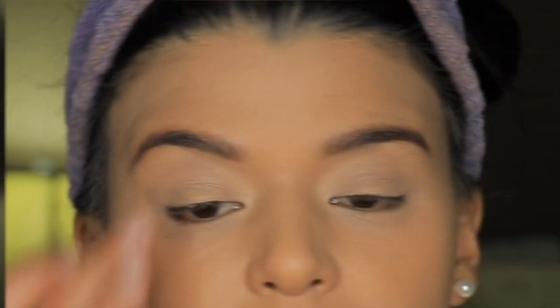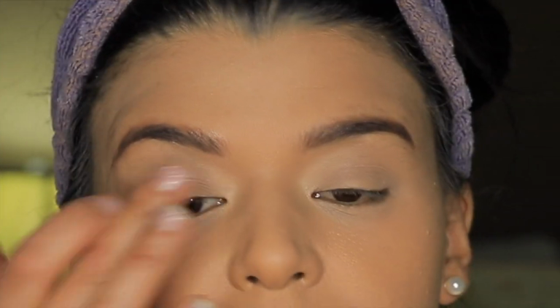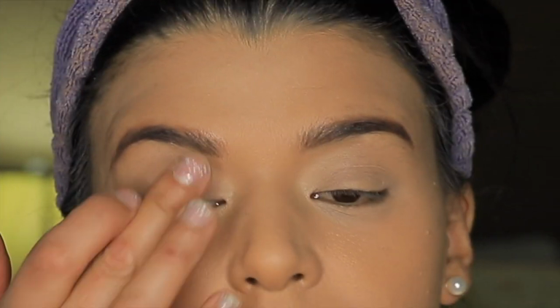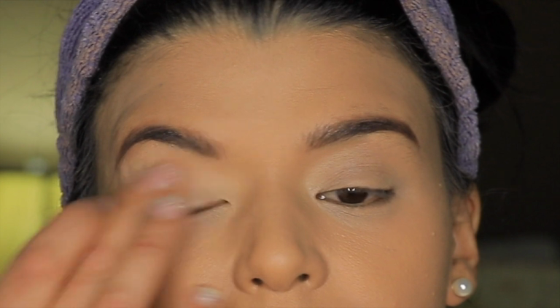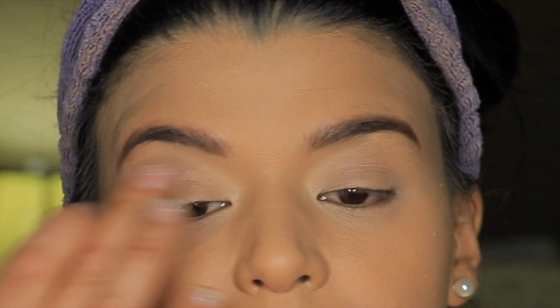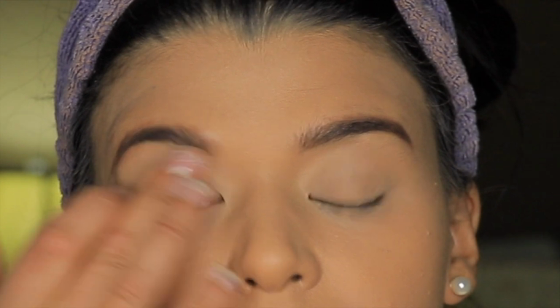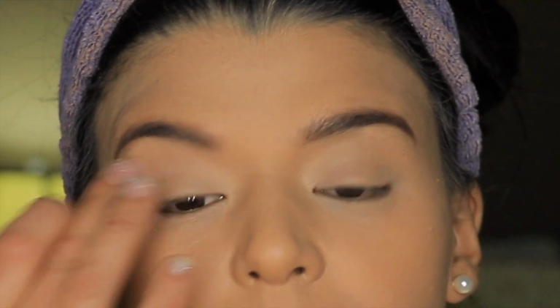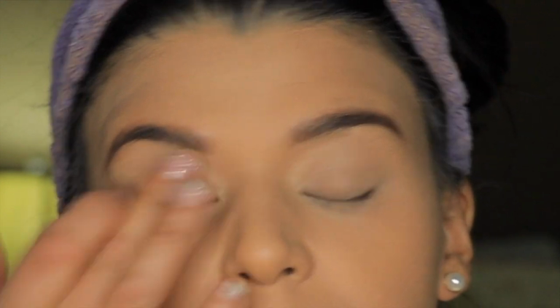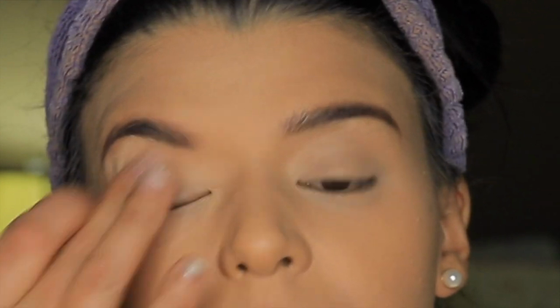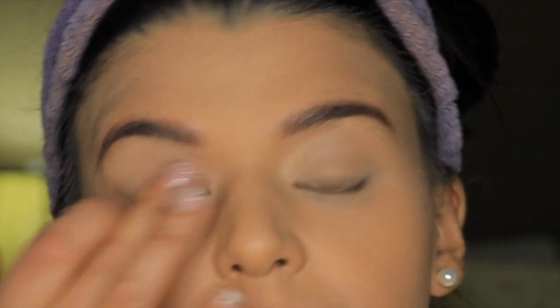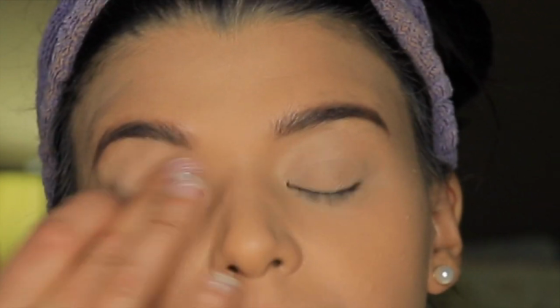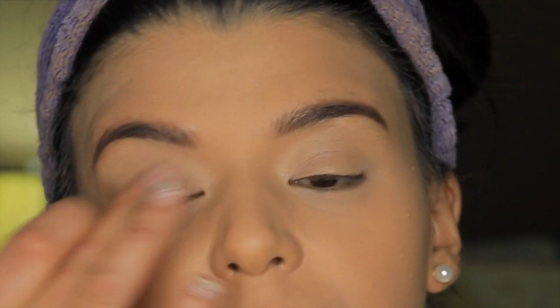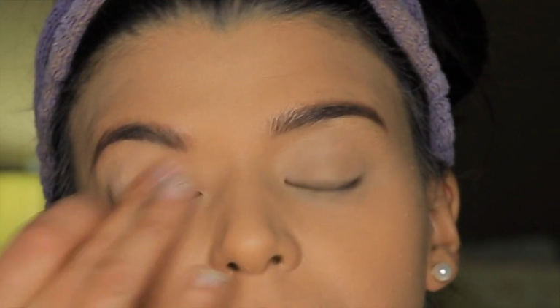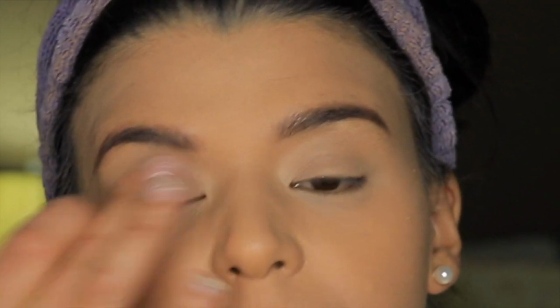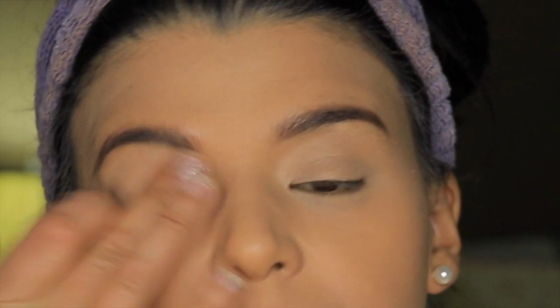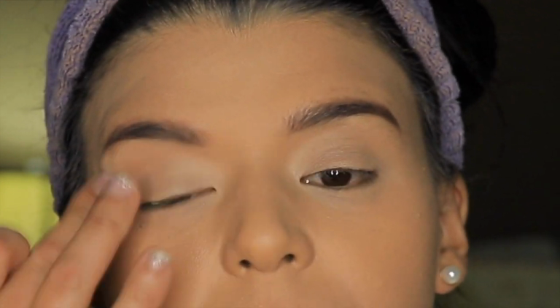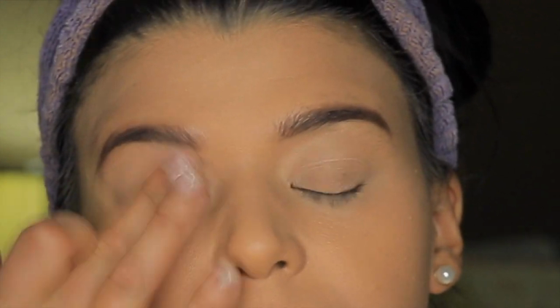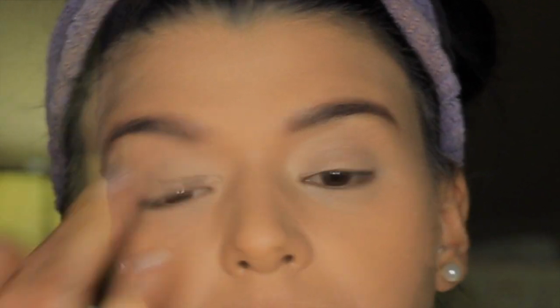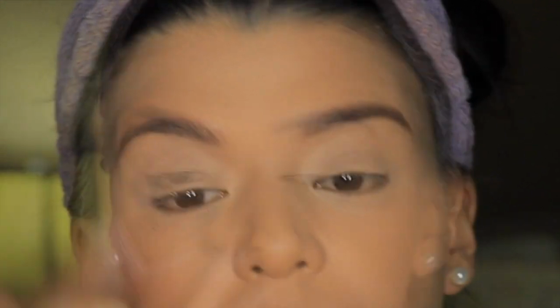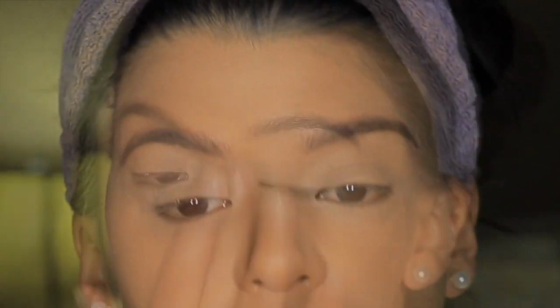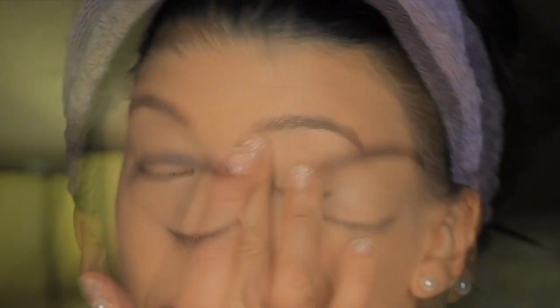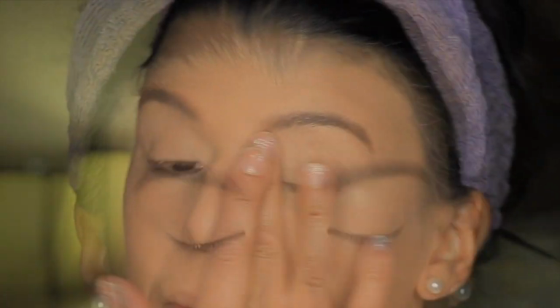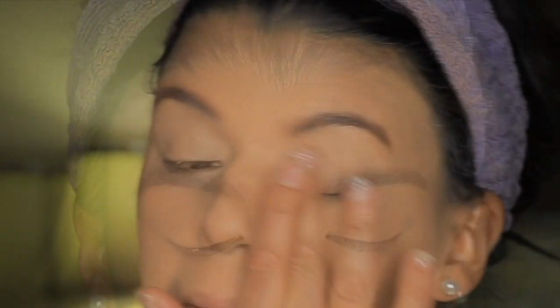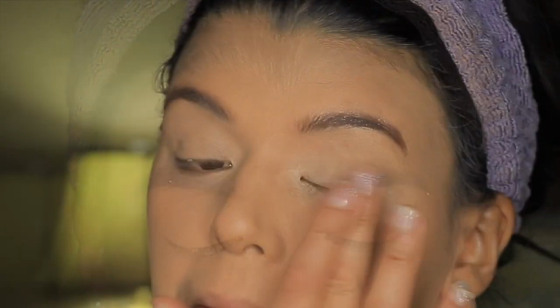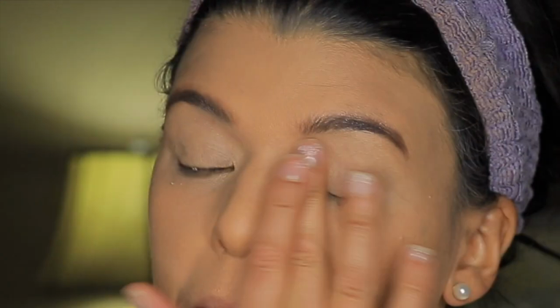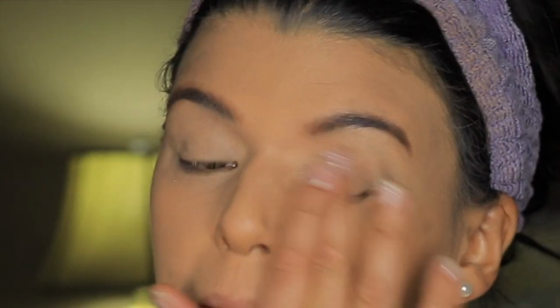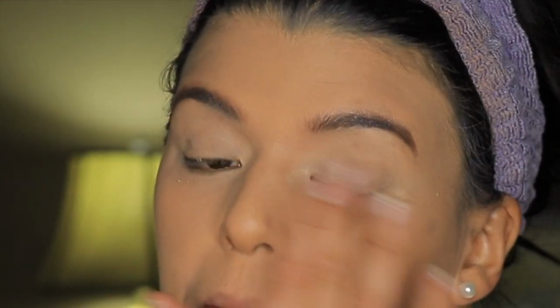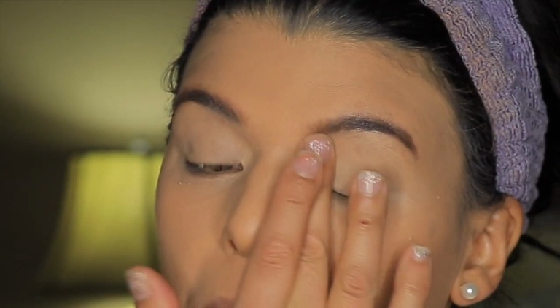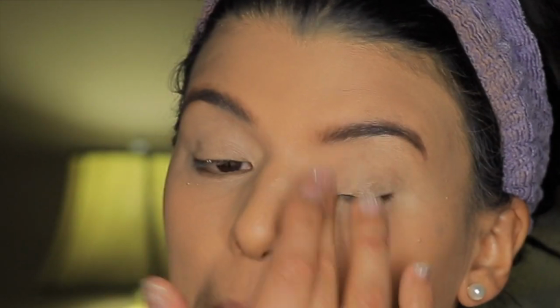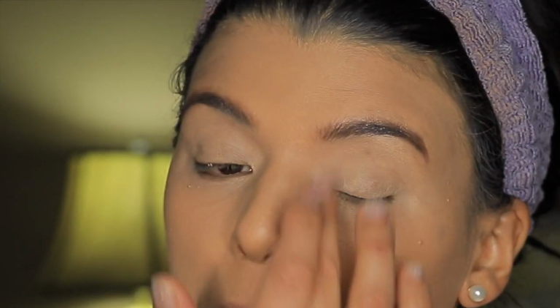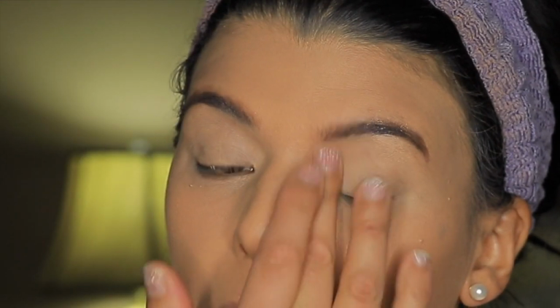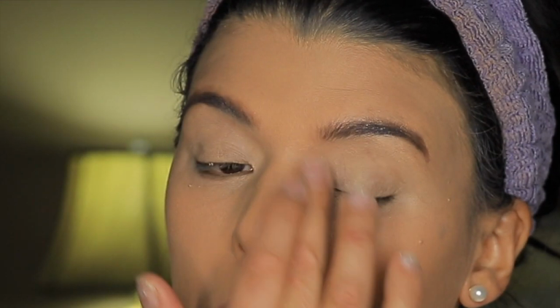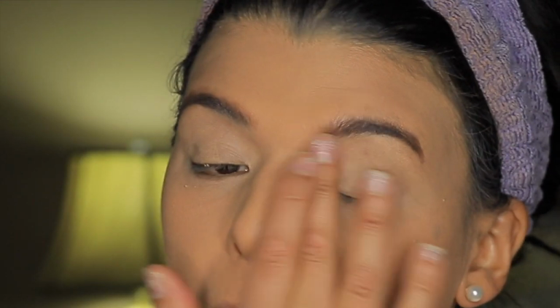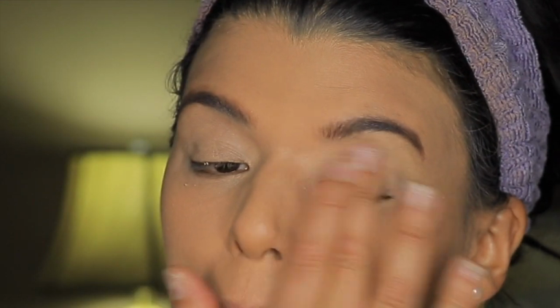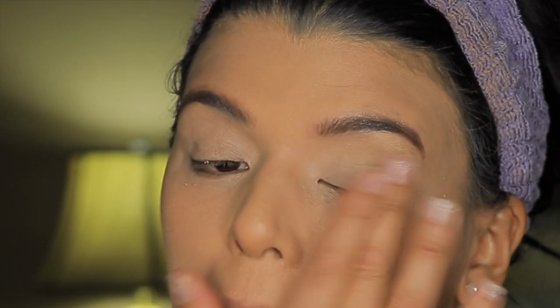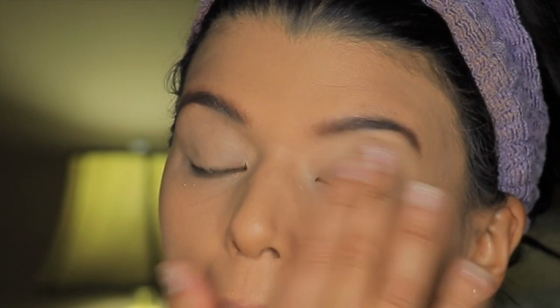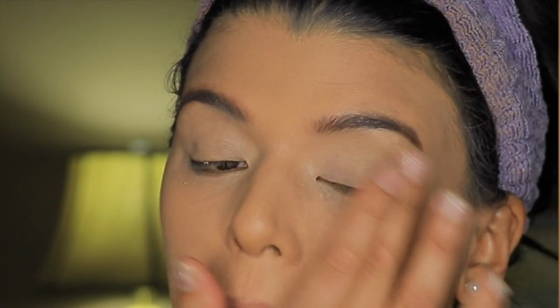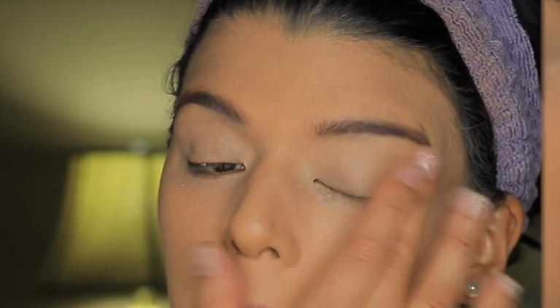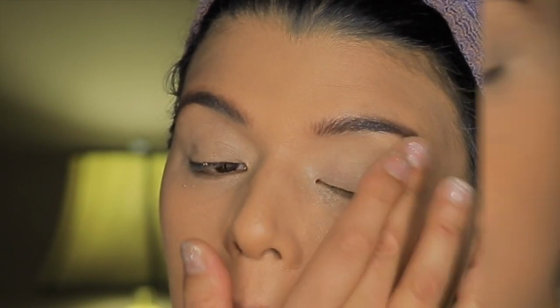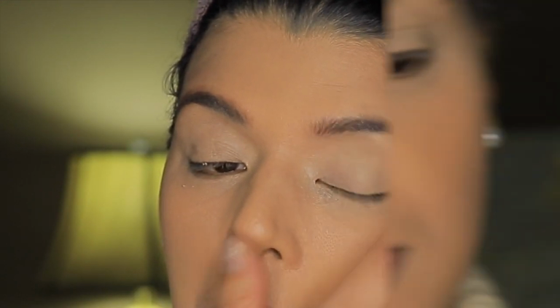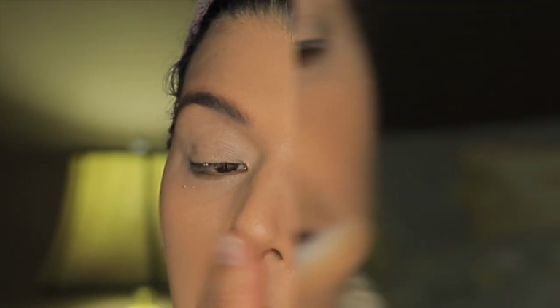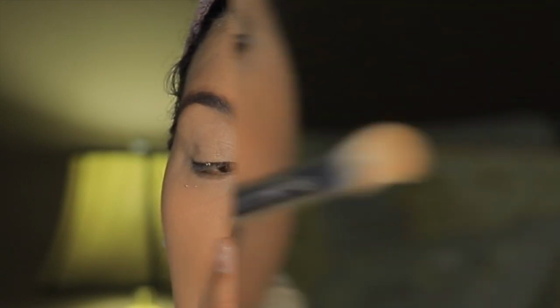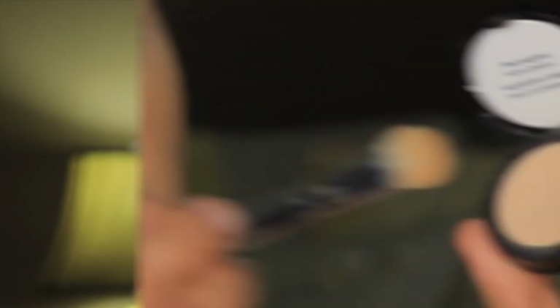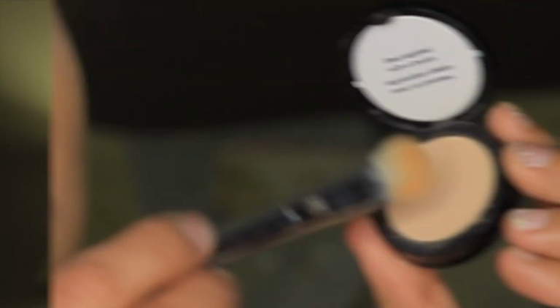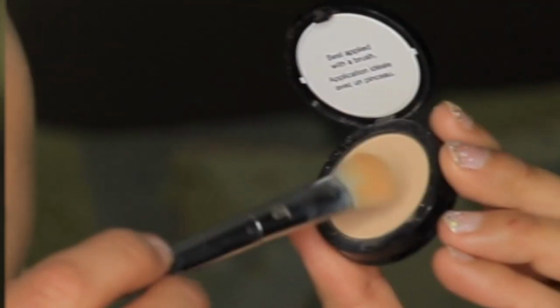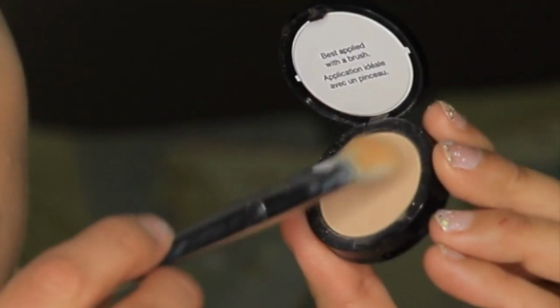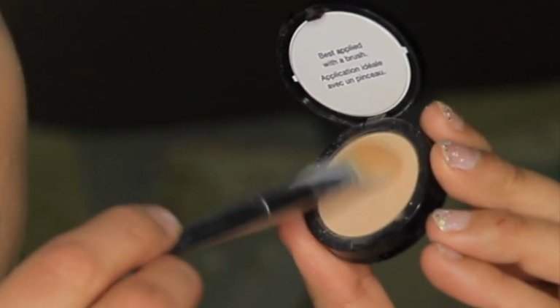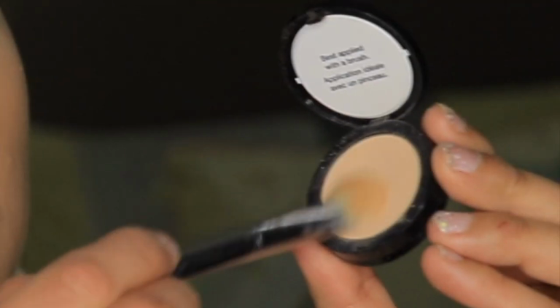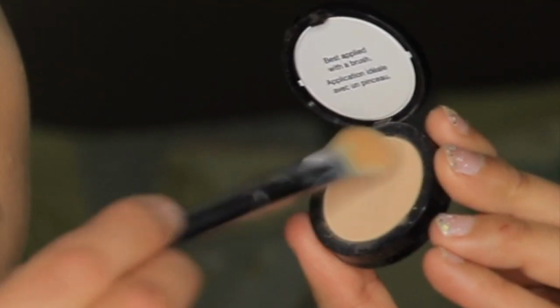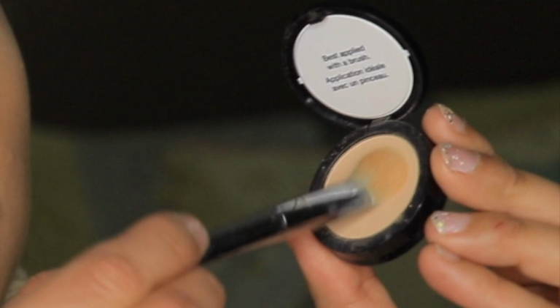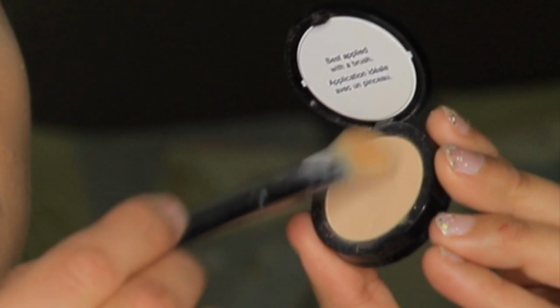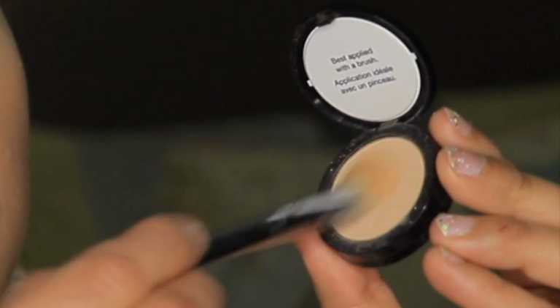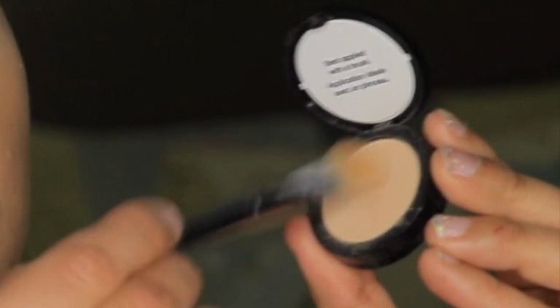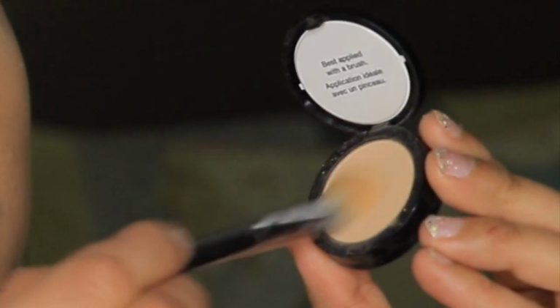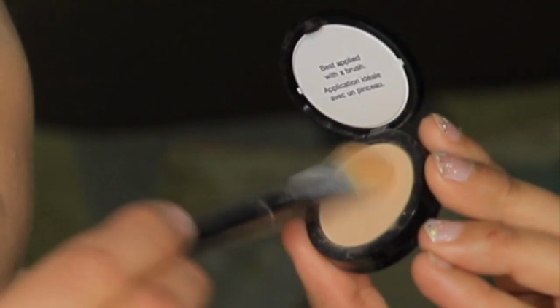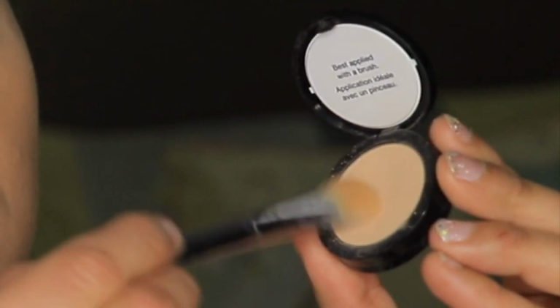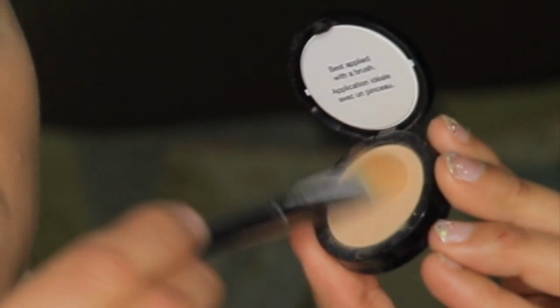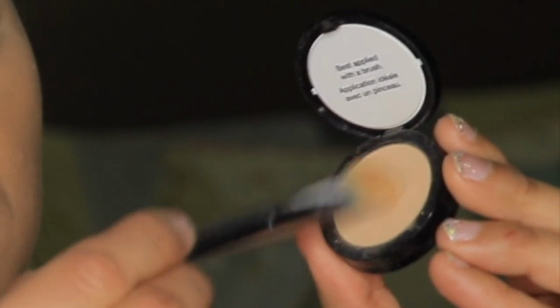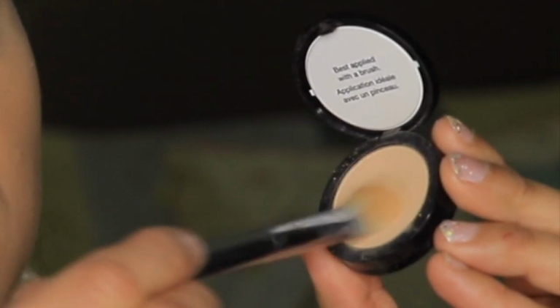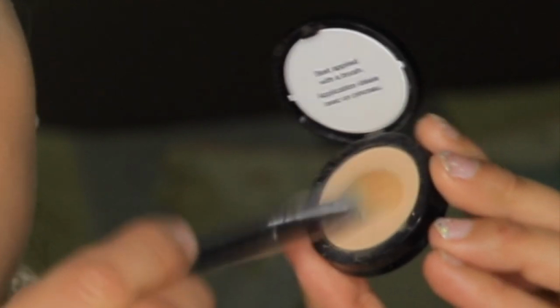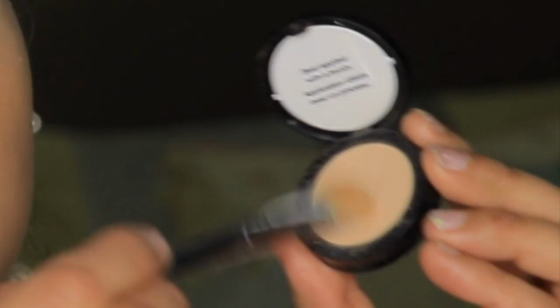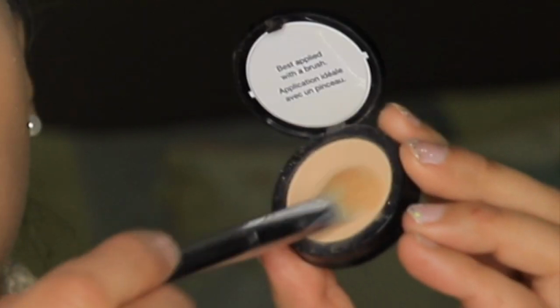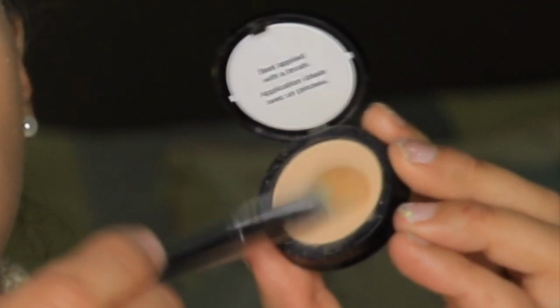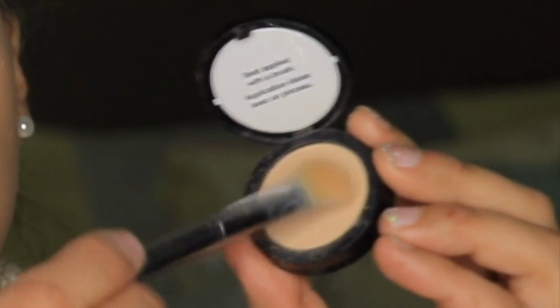If you don't have these eyeshadows, just go by the description of the shades. You don't have to have these palettes. Let me get started.